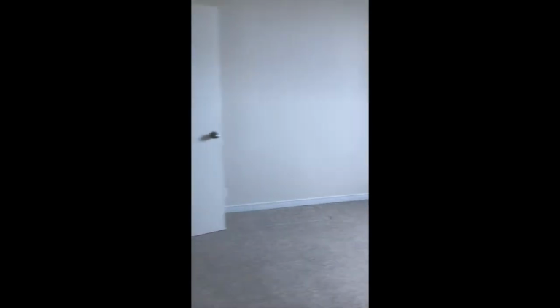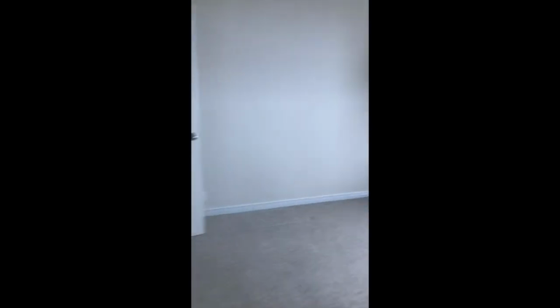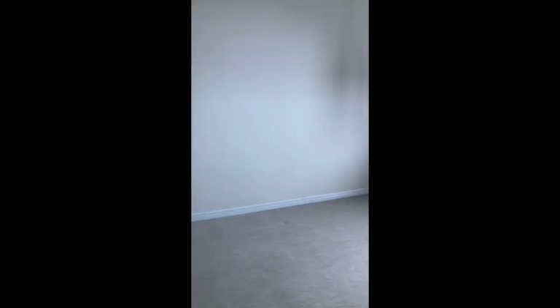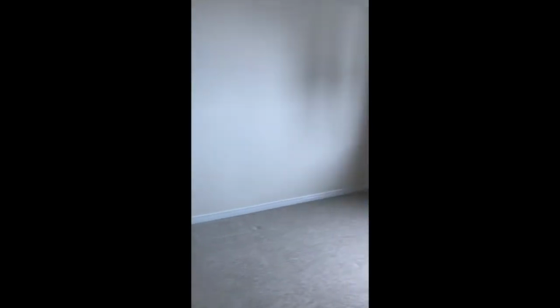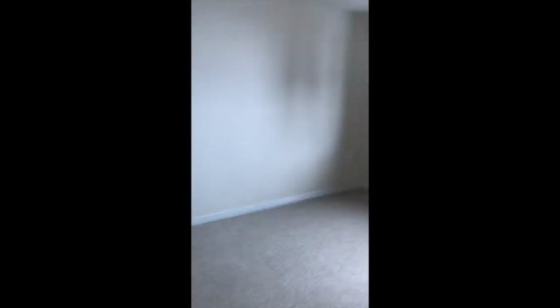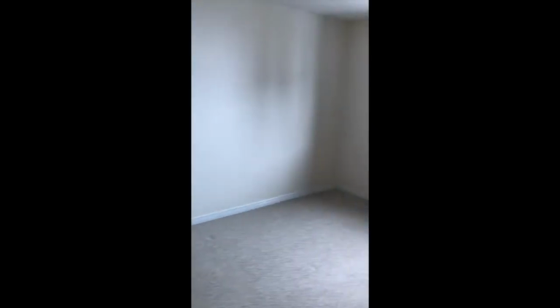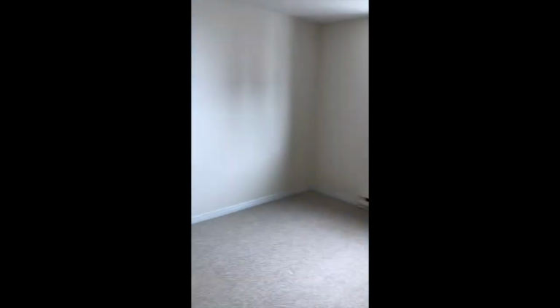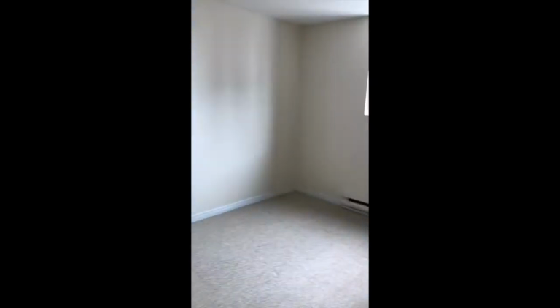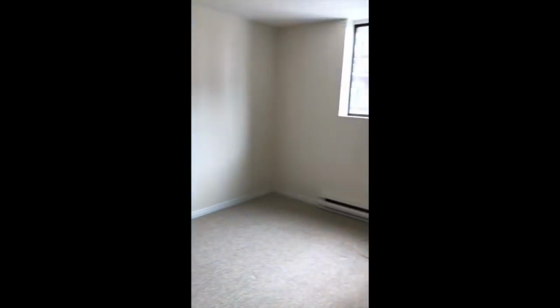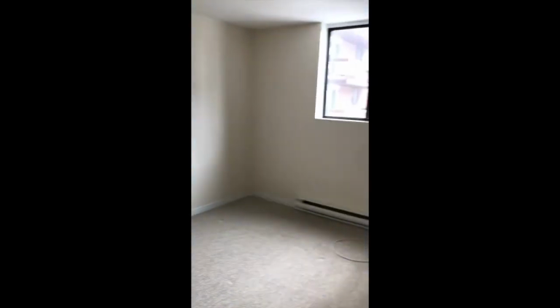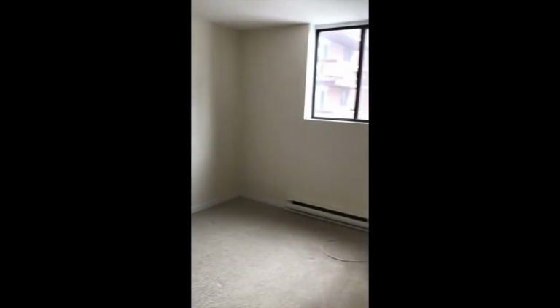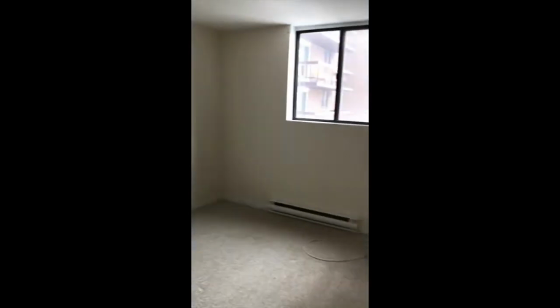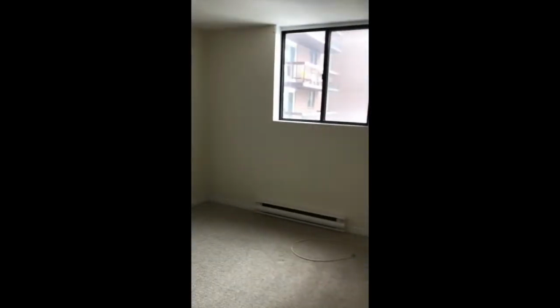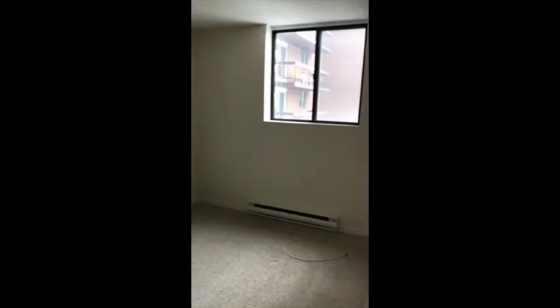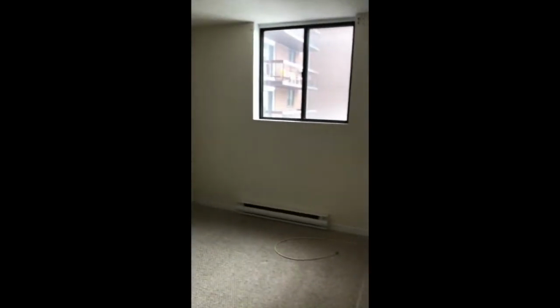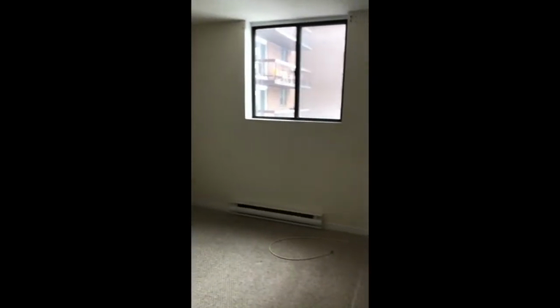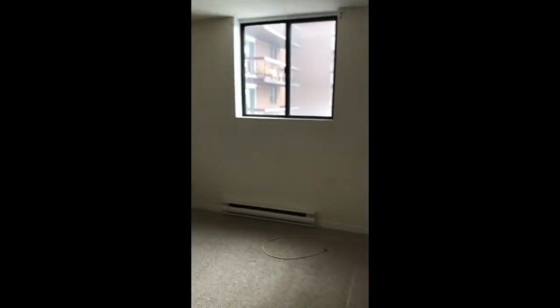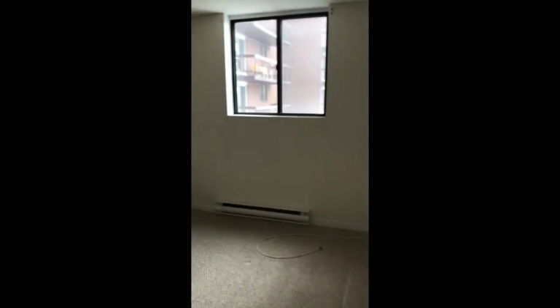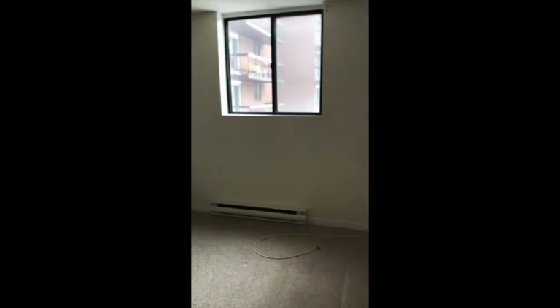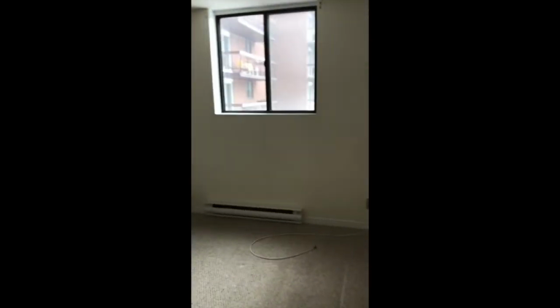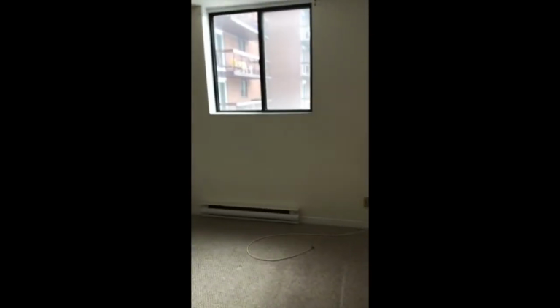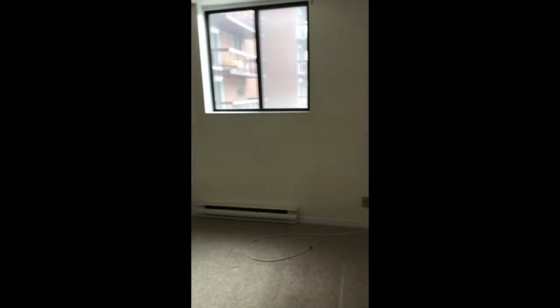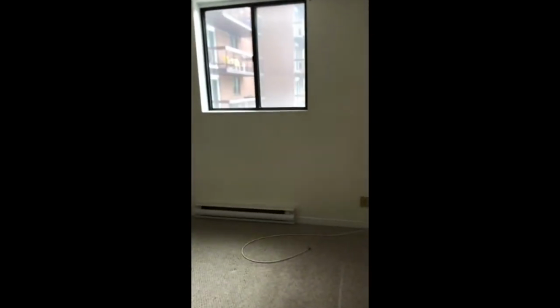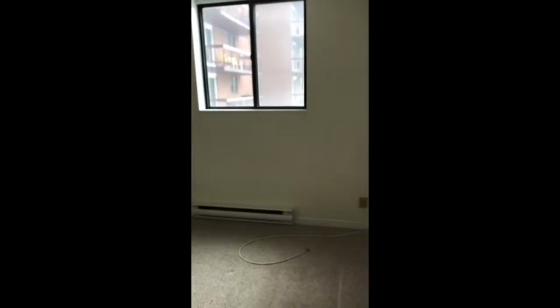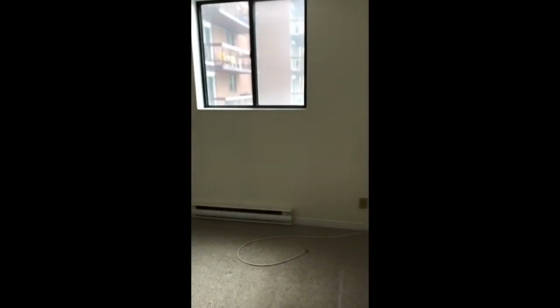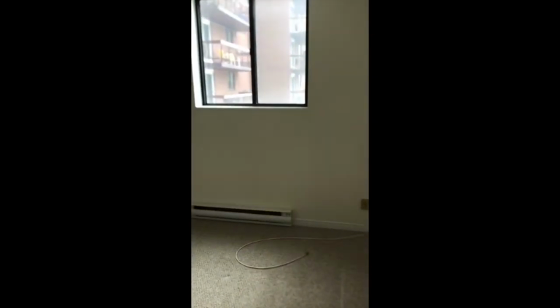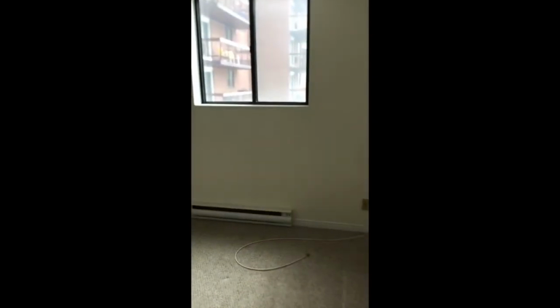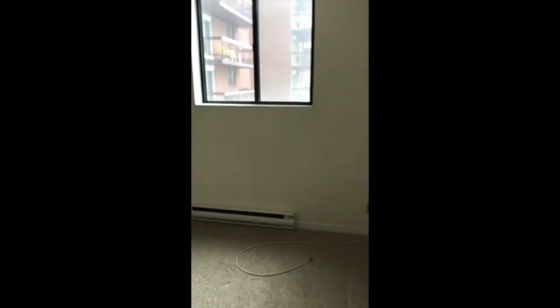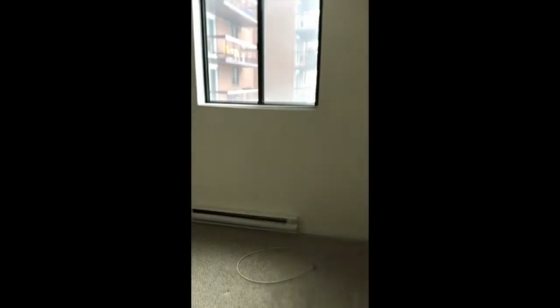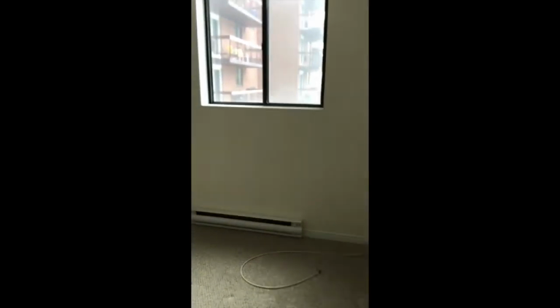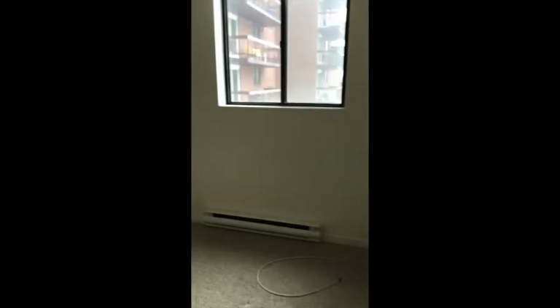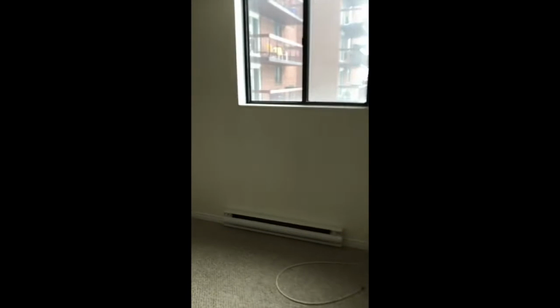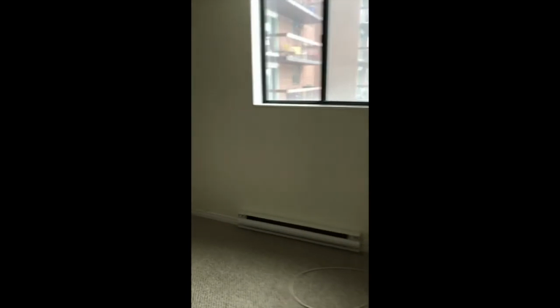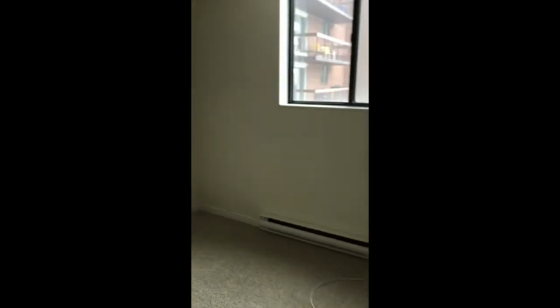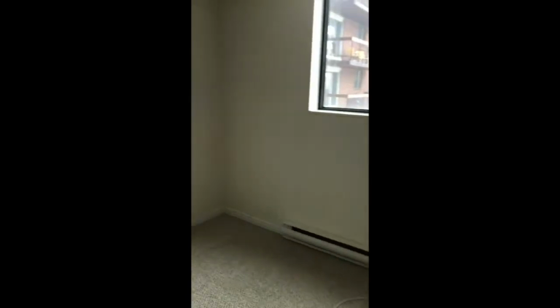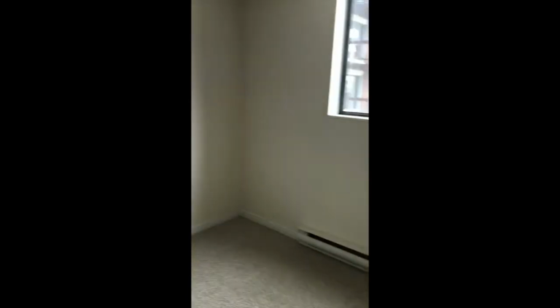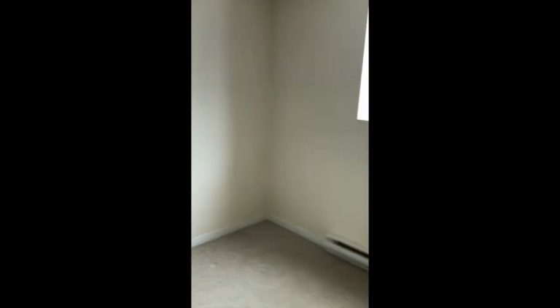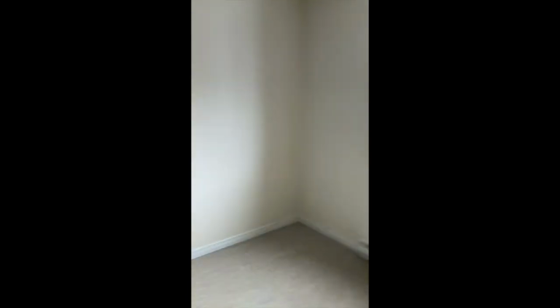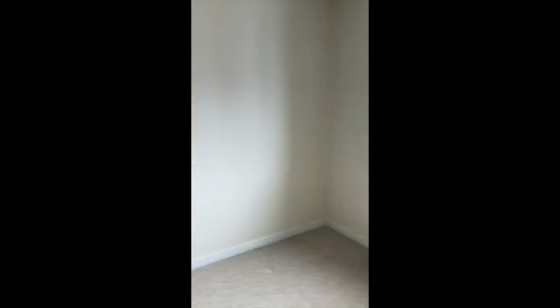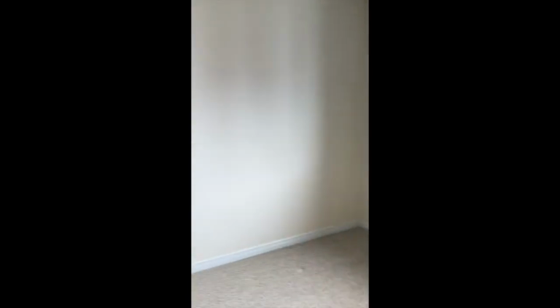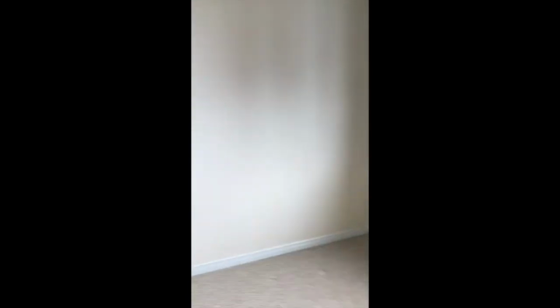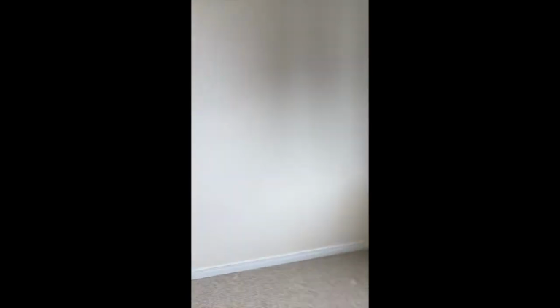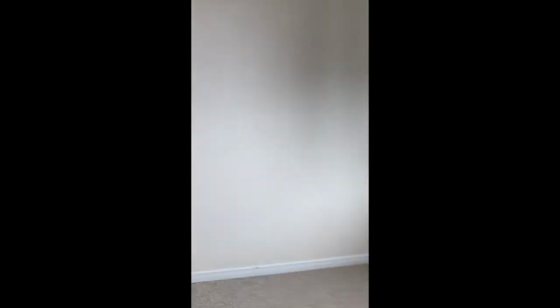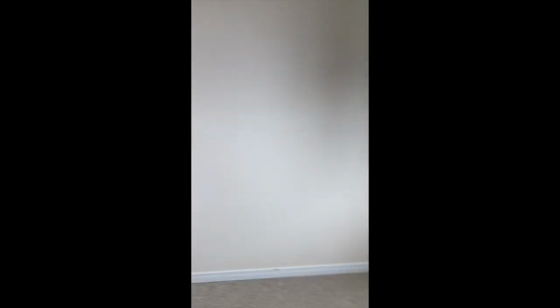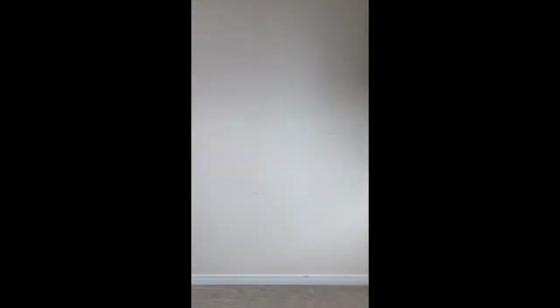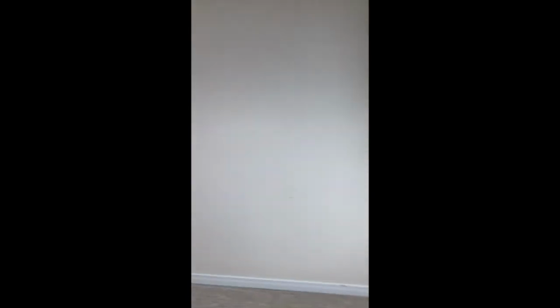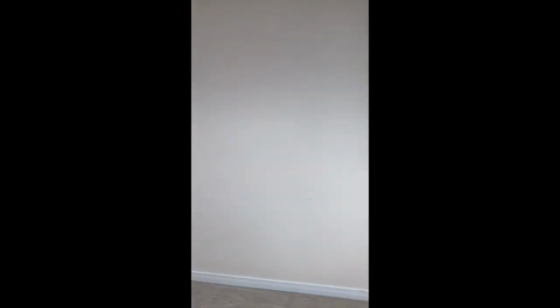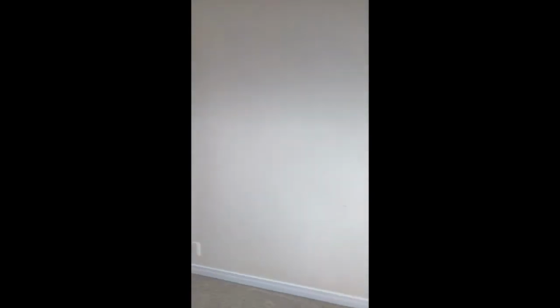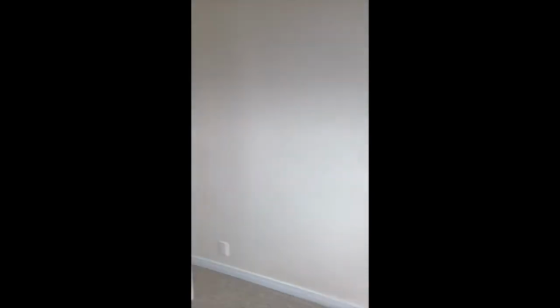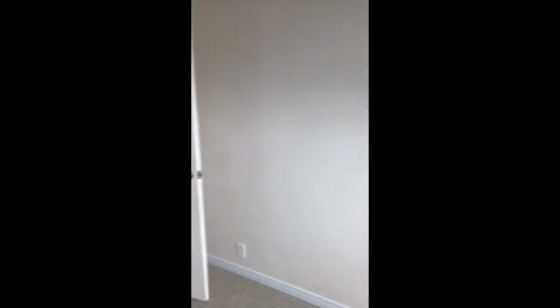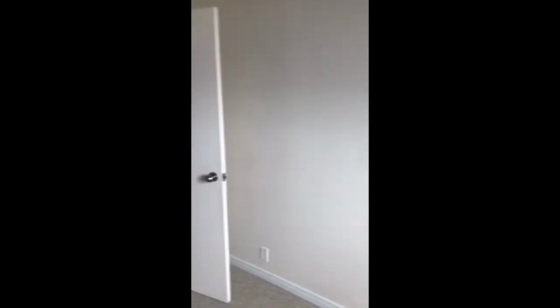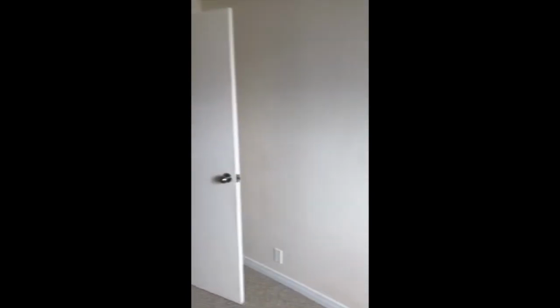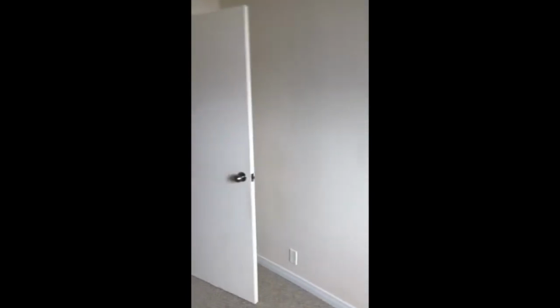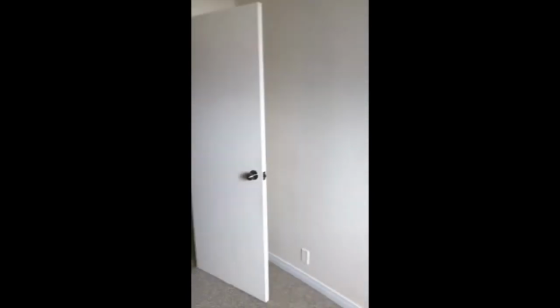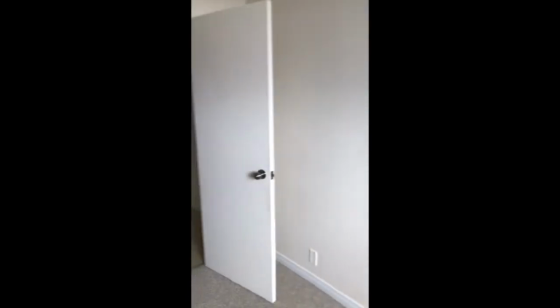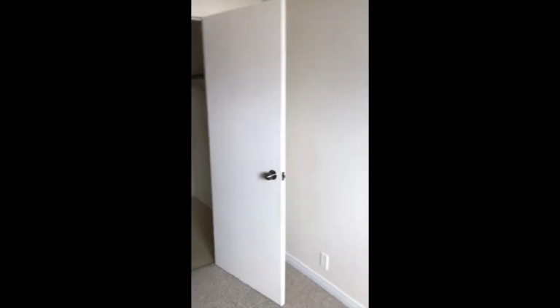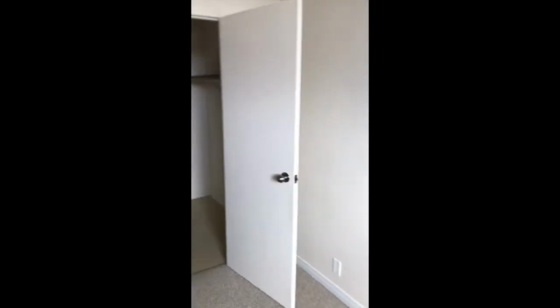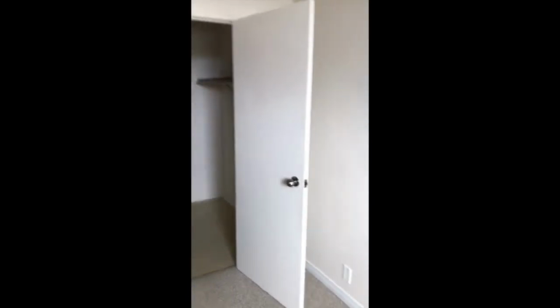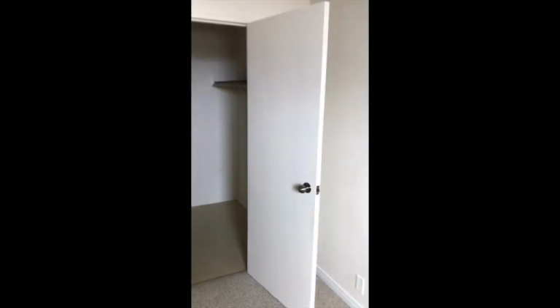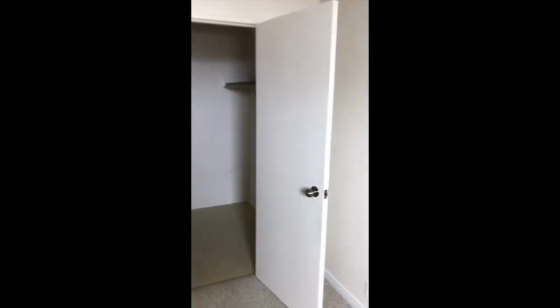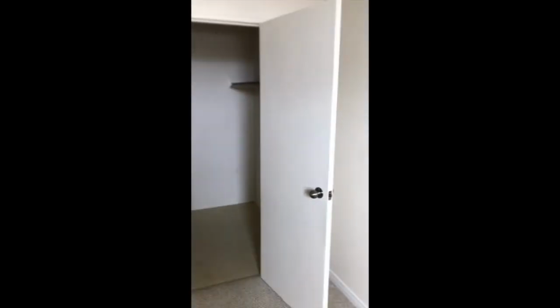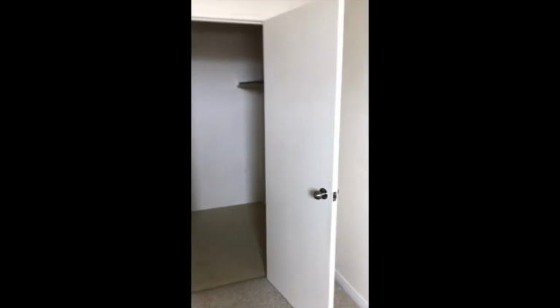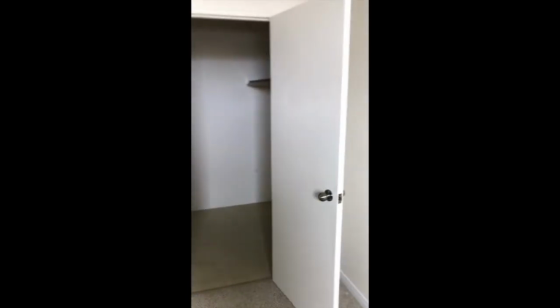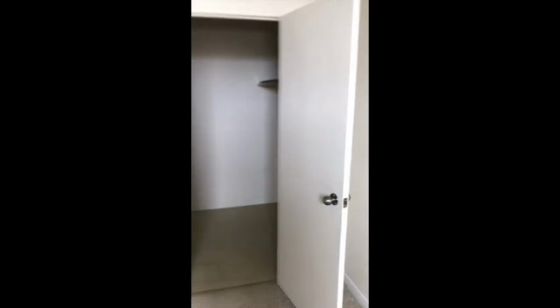The master bedroom has a lot of natural light as well, with a large walk-in closet.